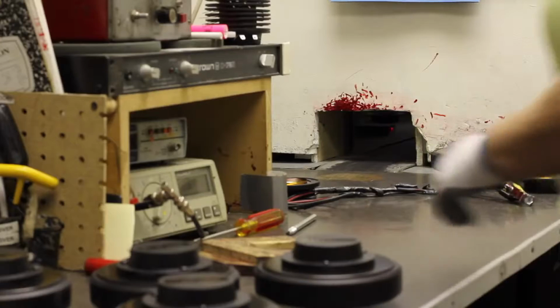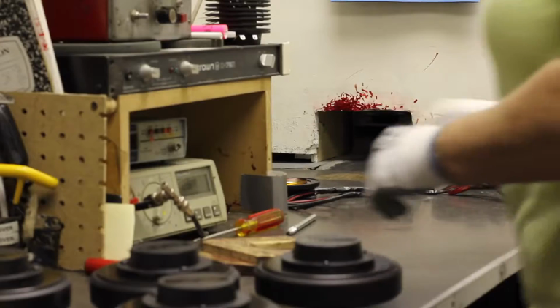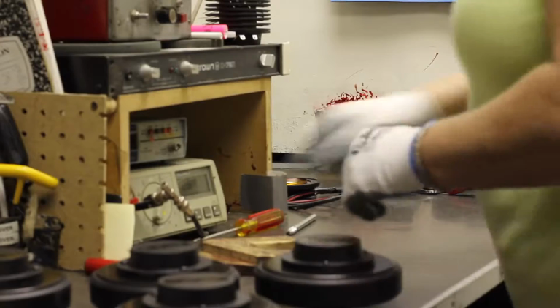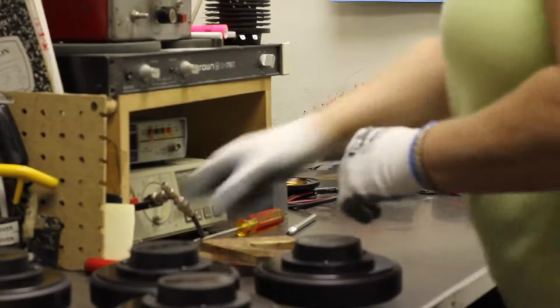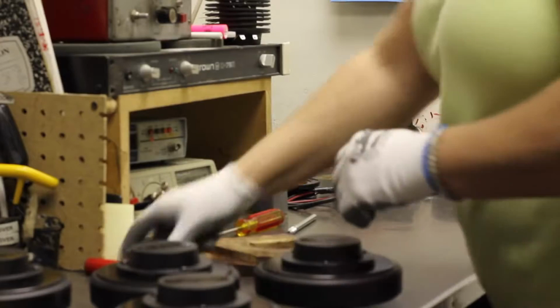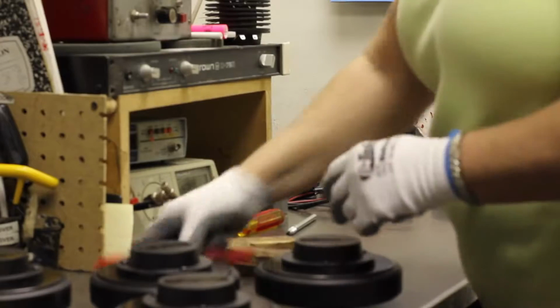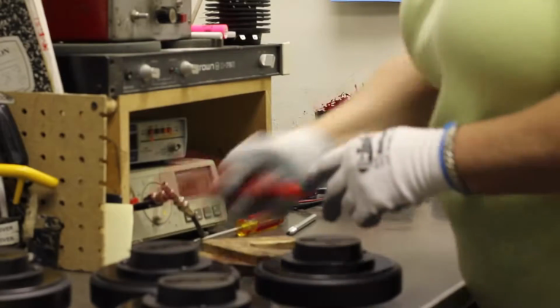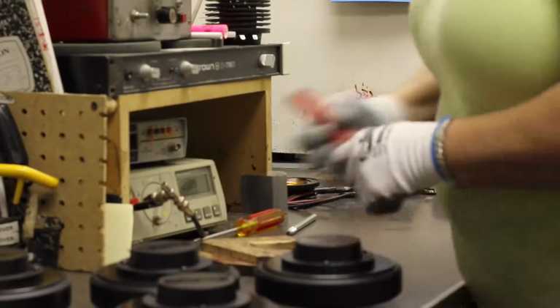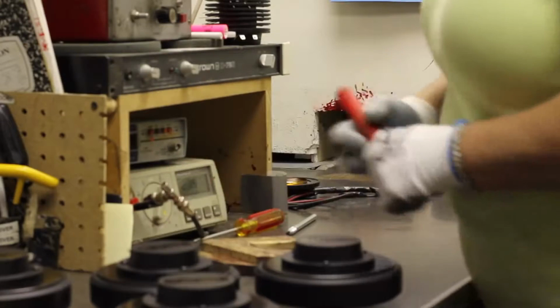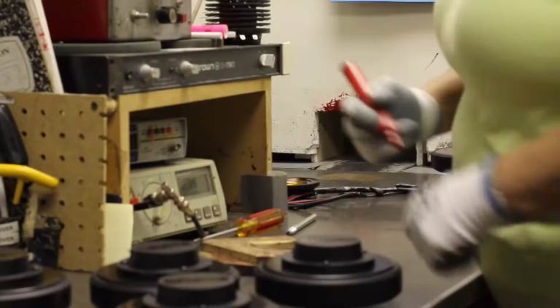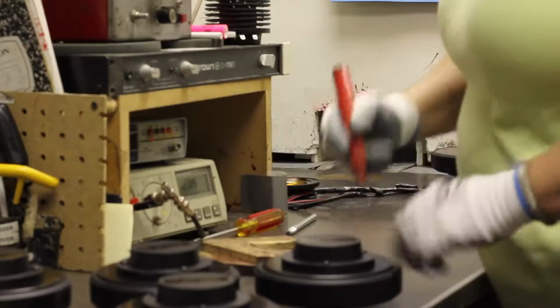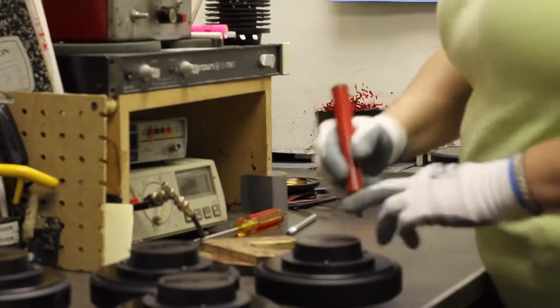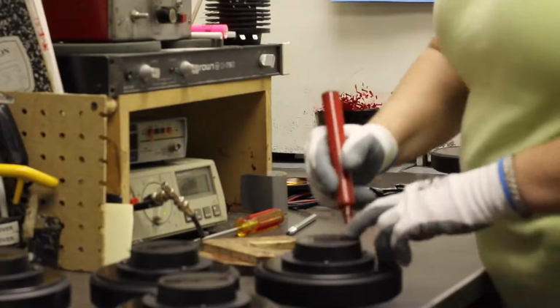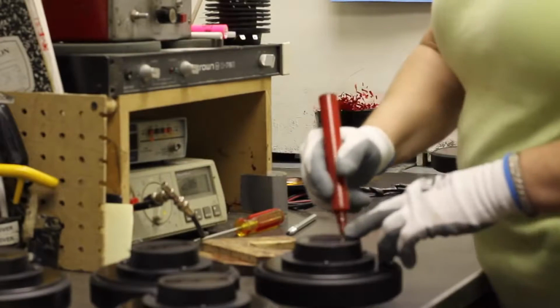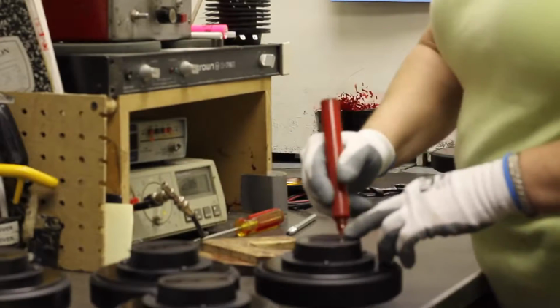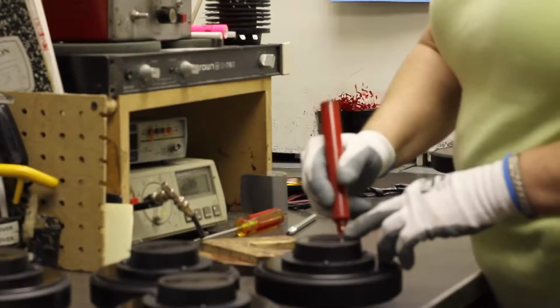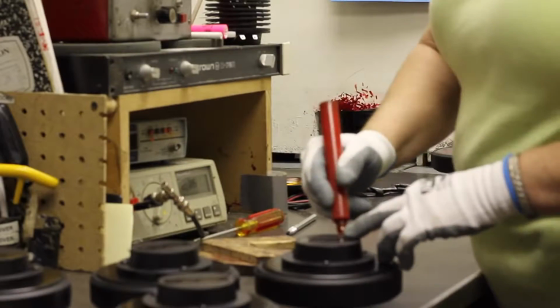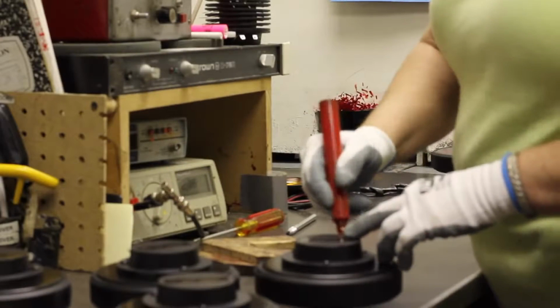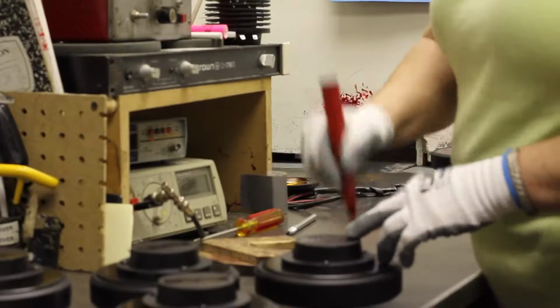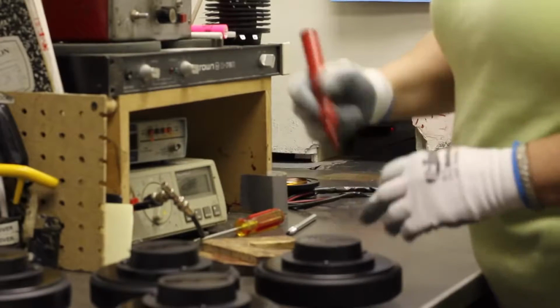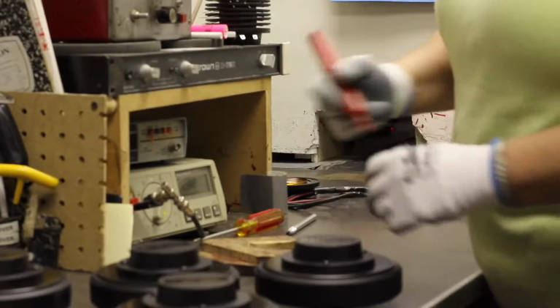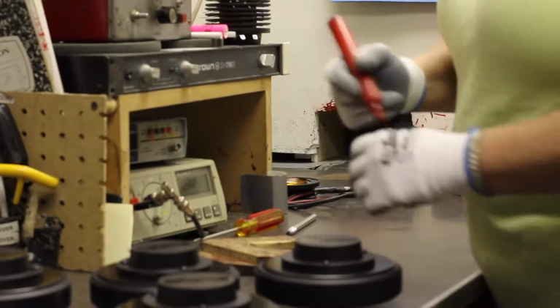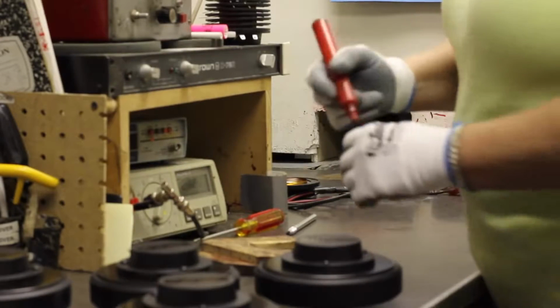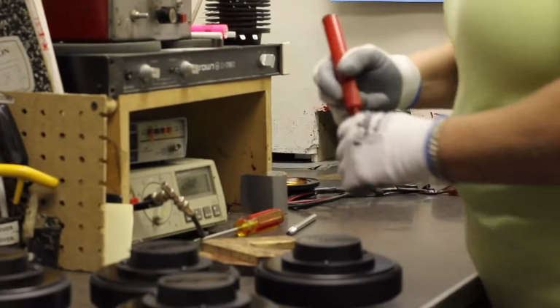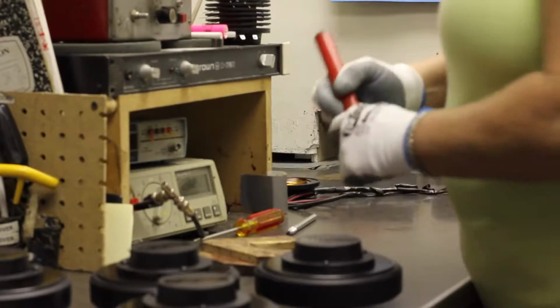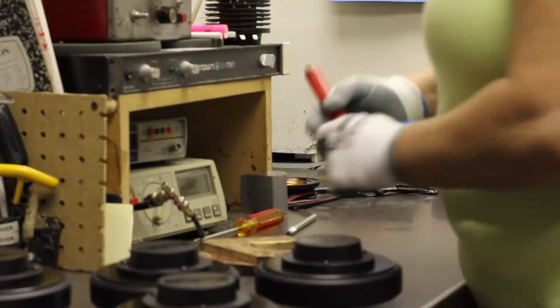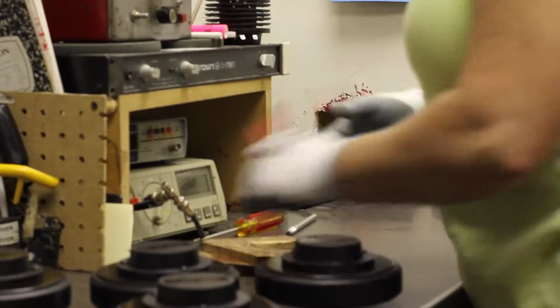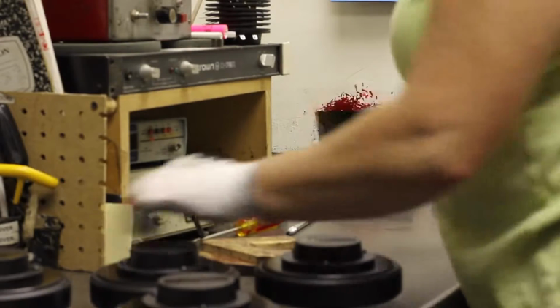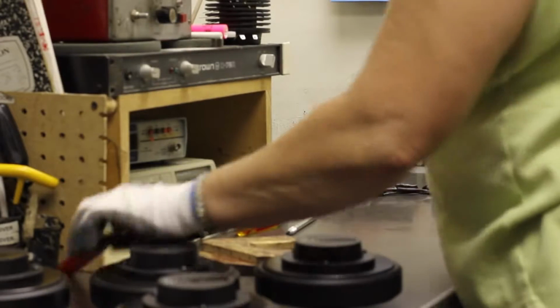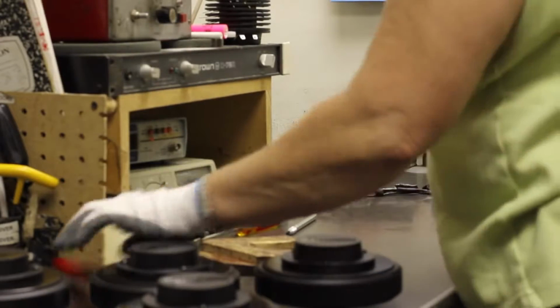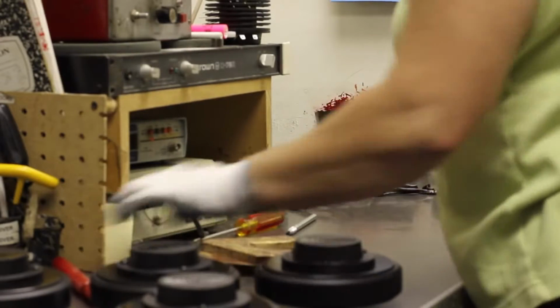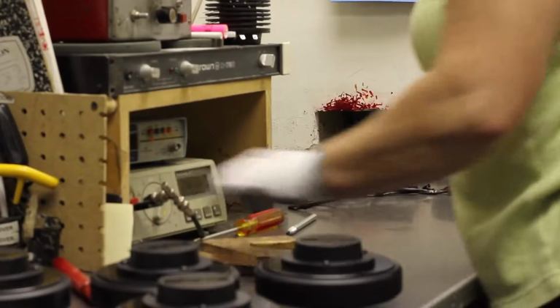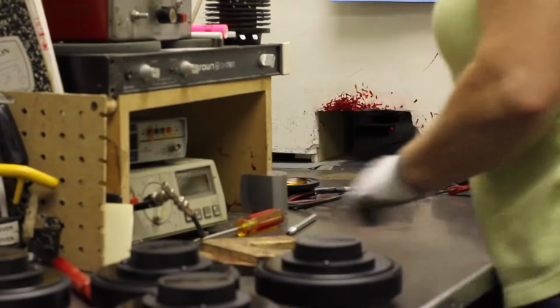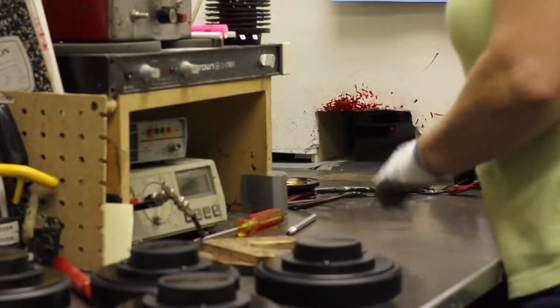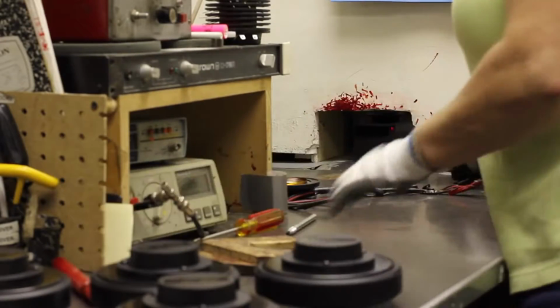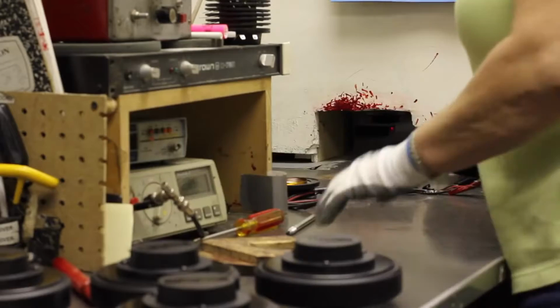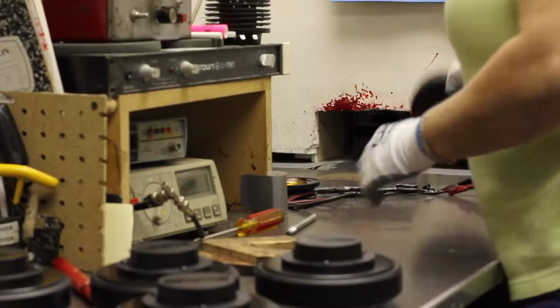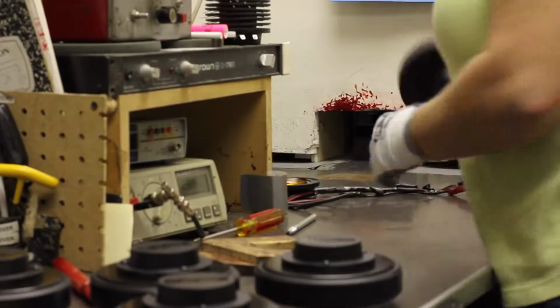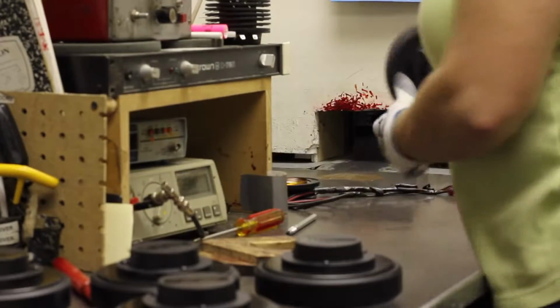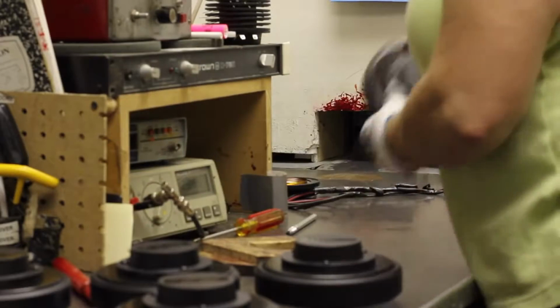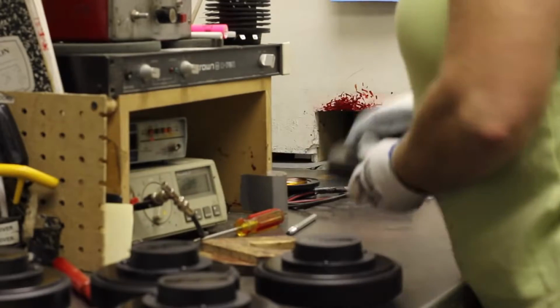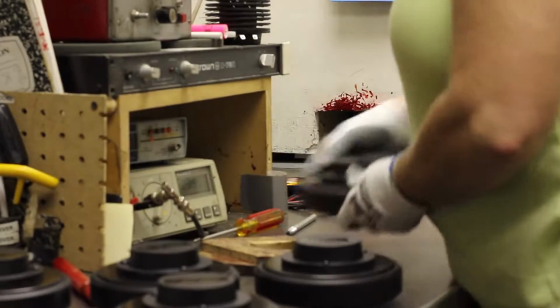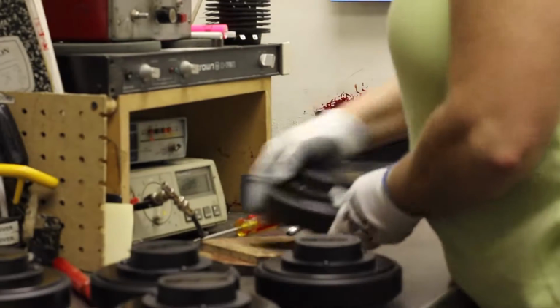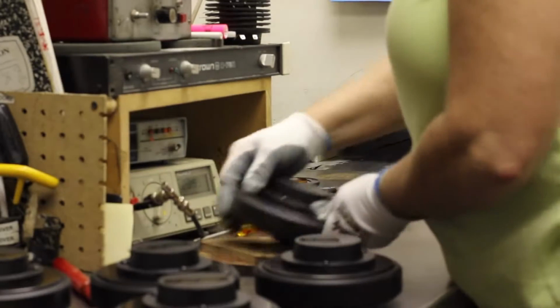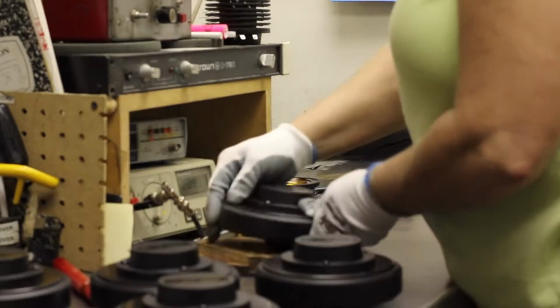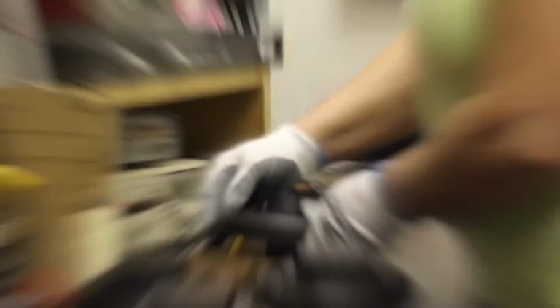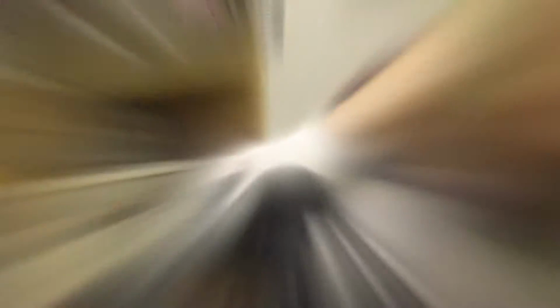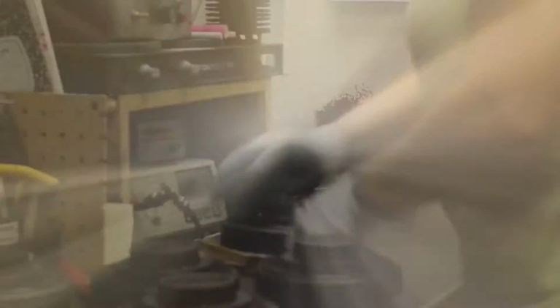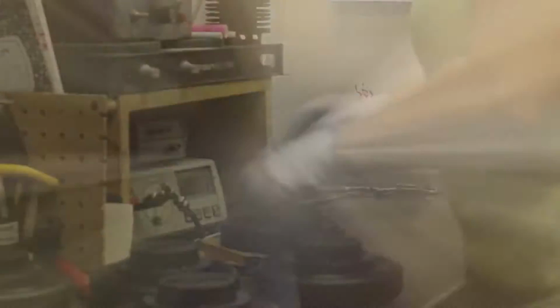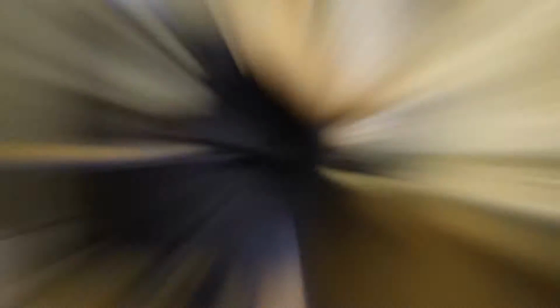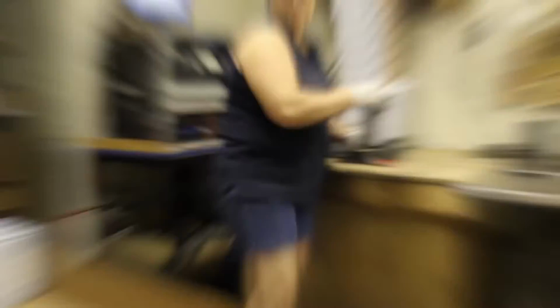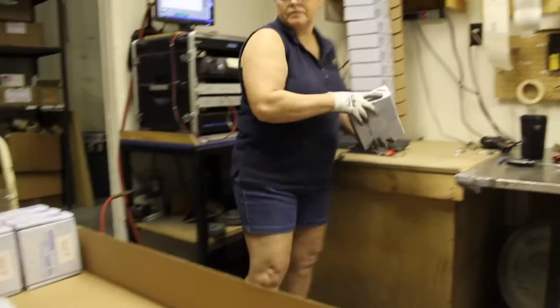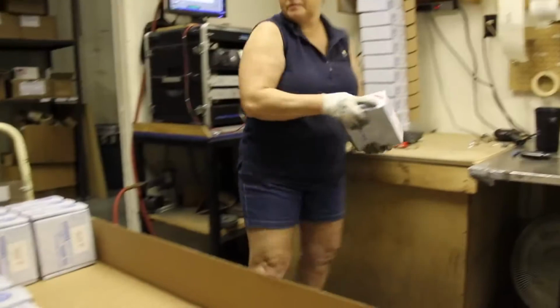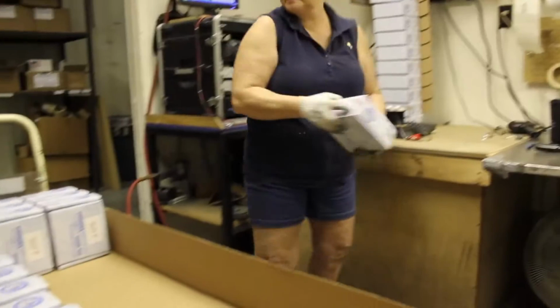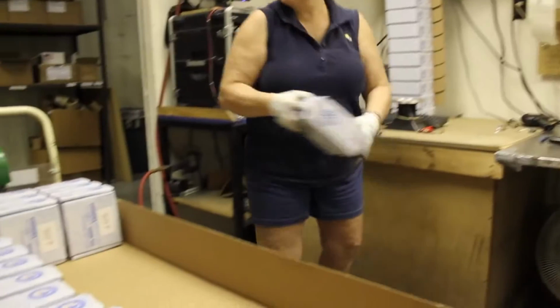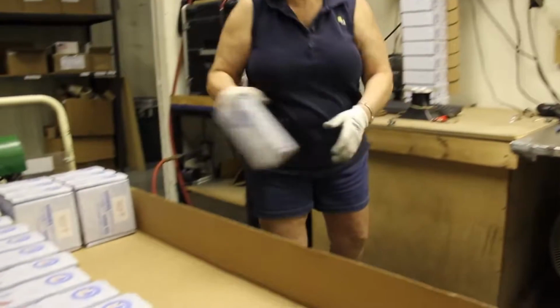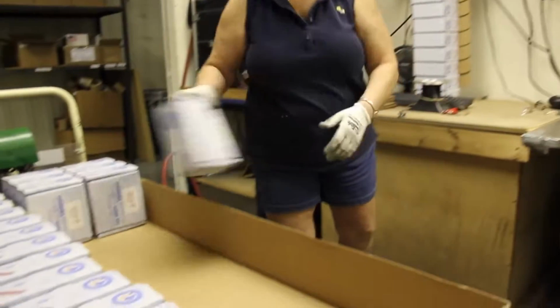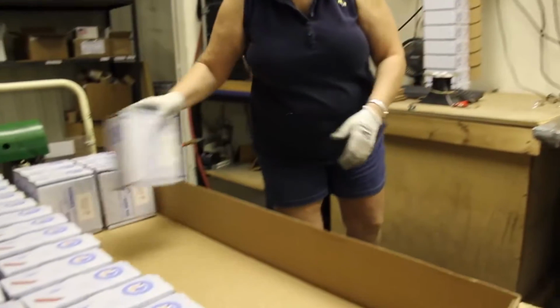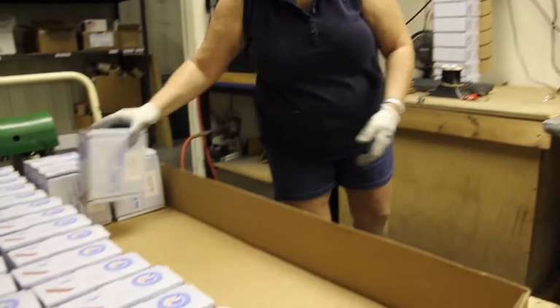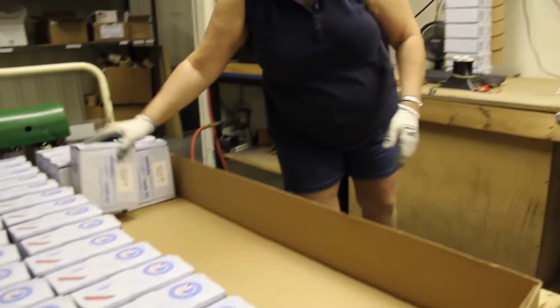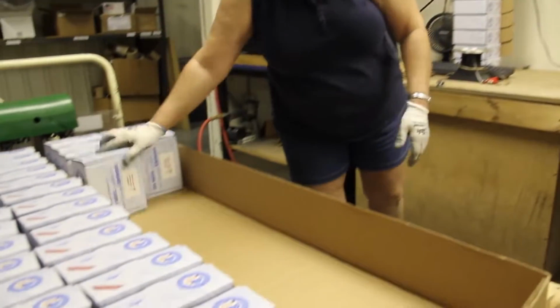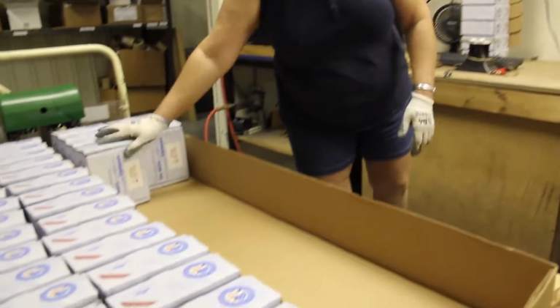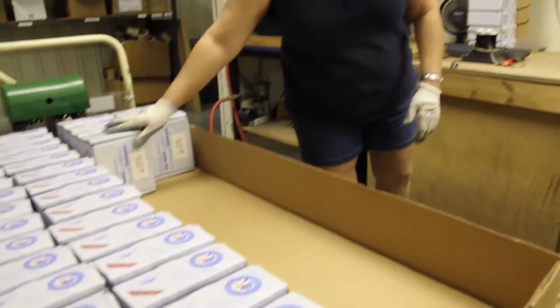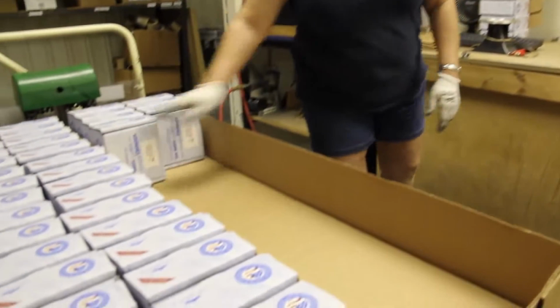After the driver is magnetized, we perform a series of quality control tests. Then each driver is packed for distribution.